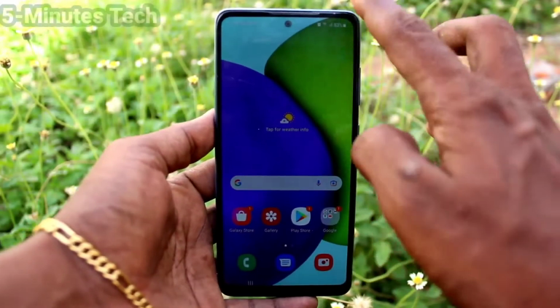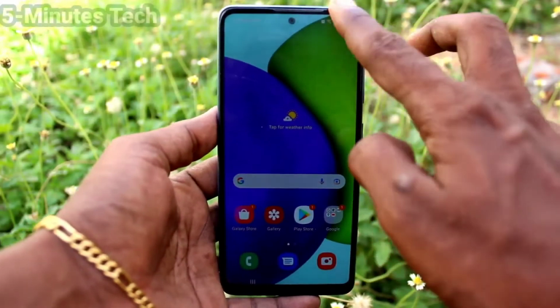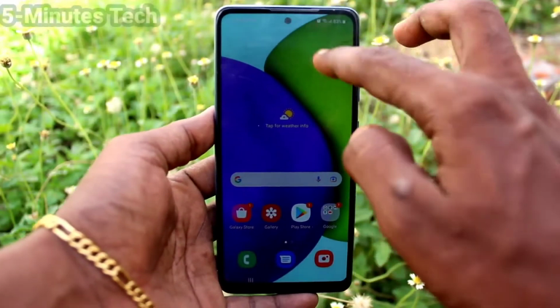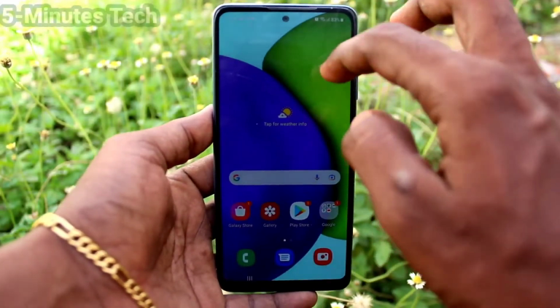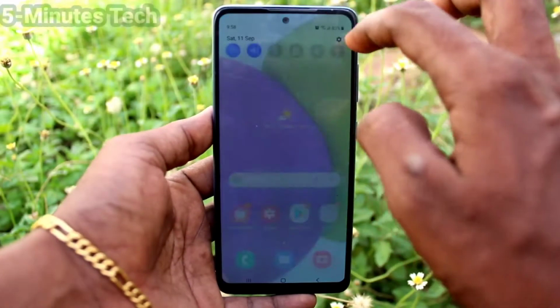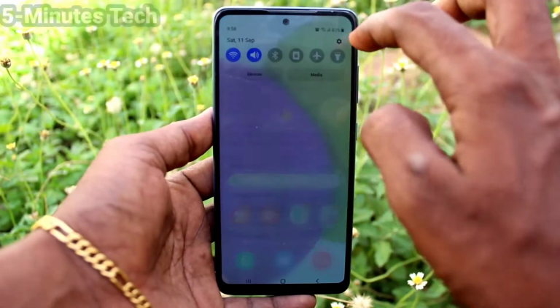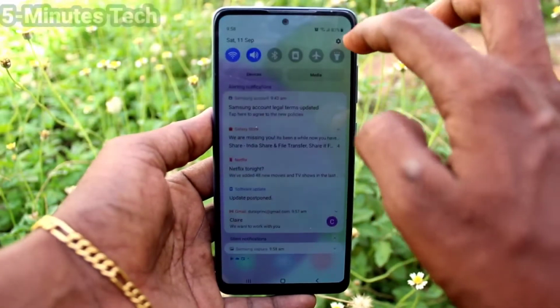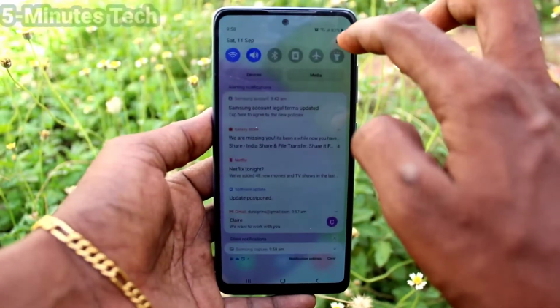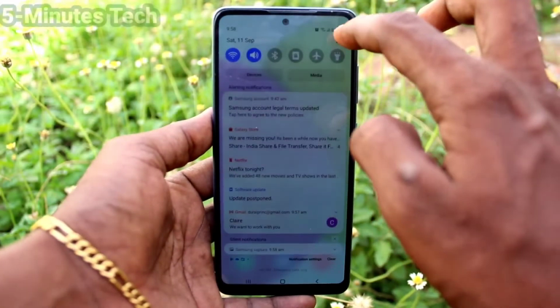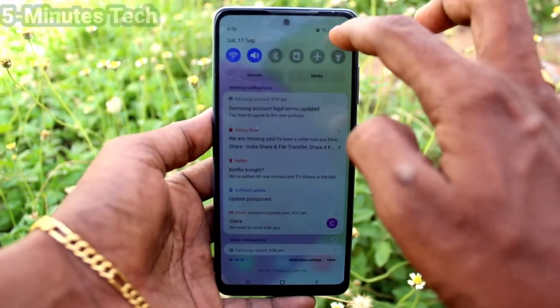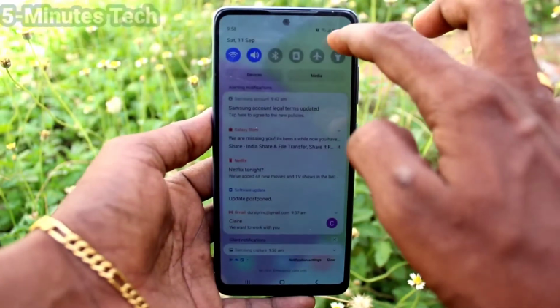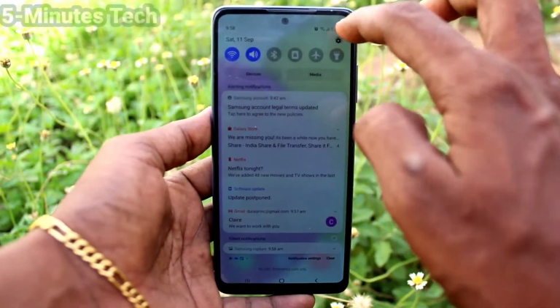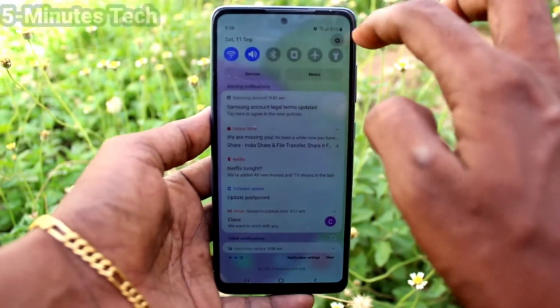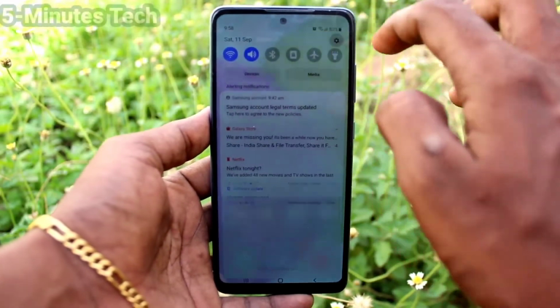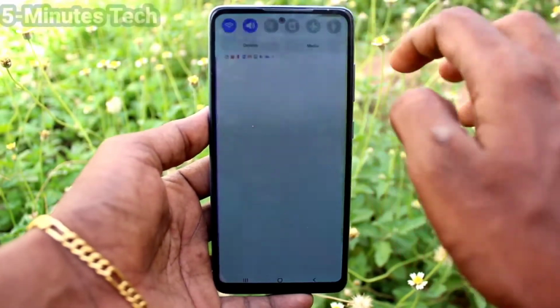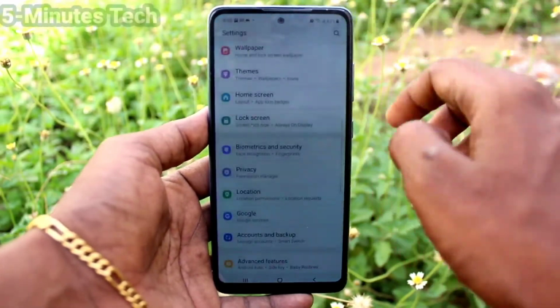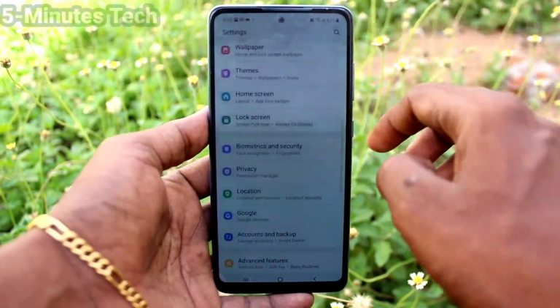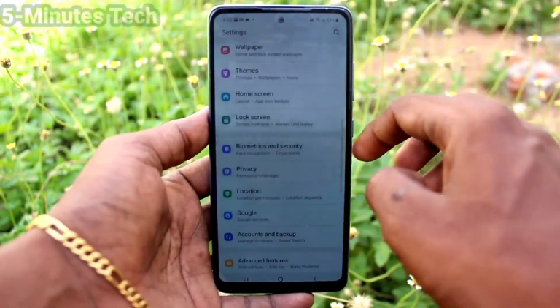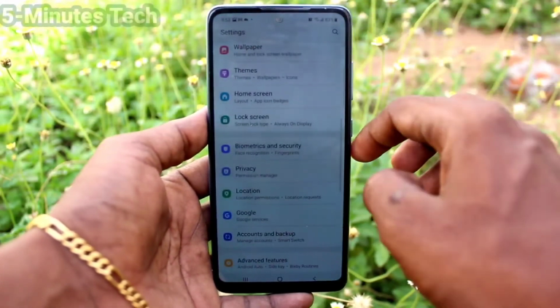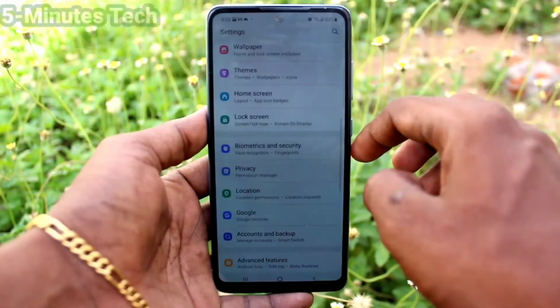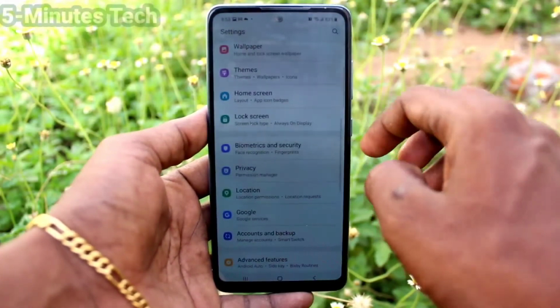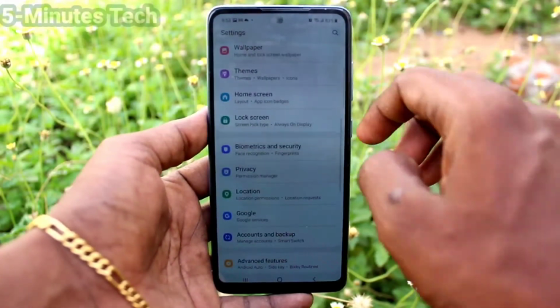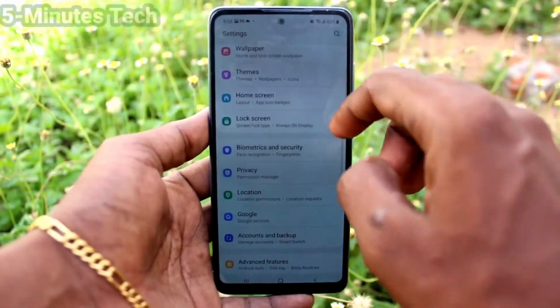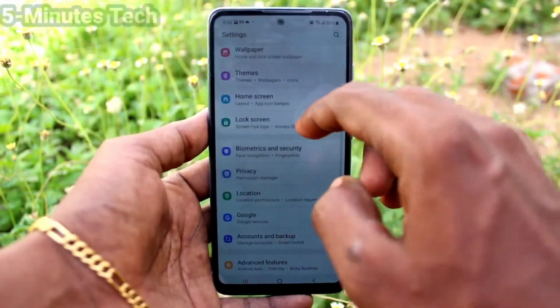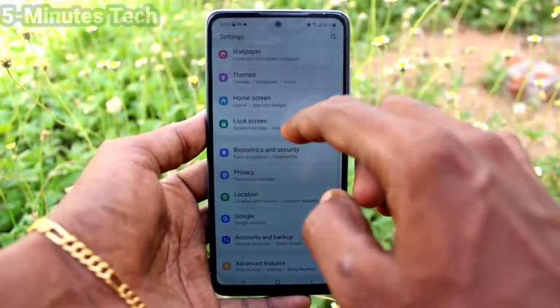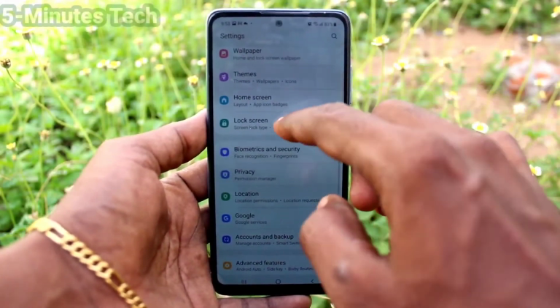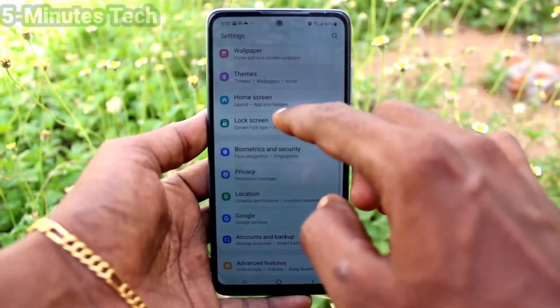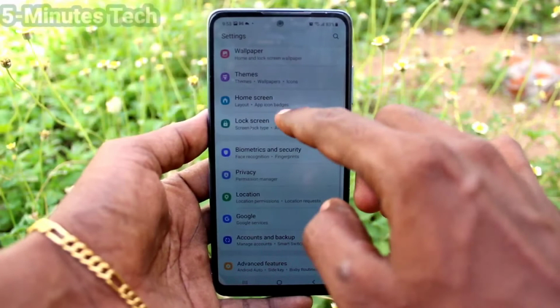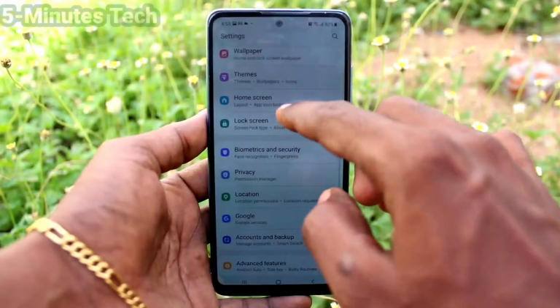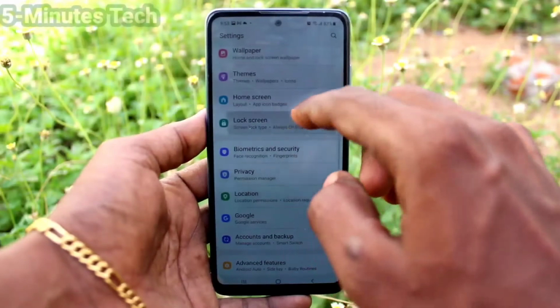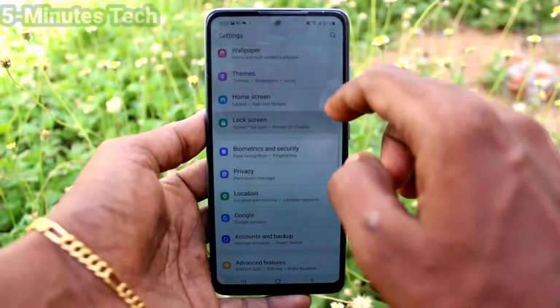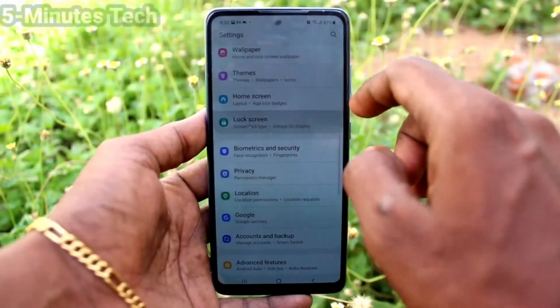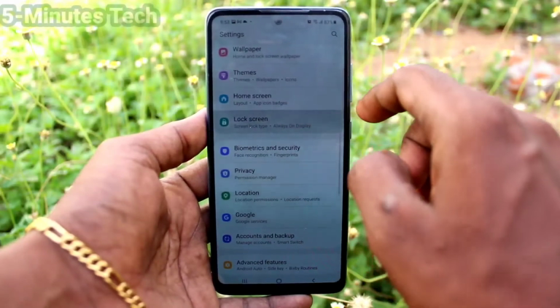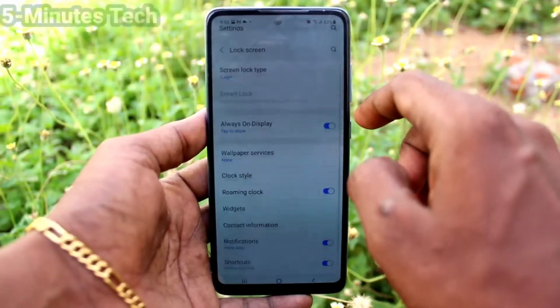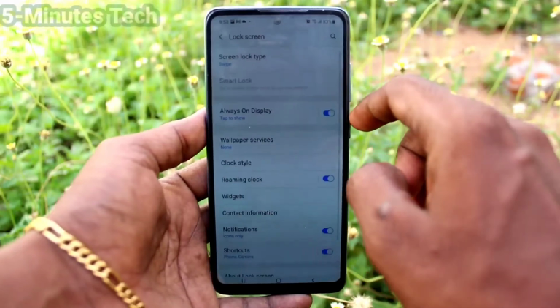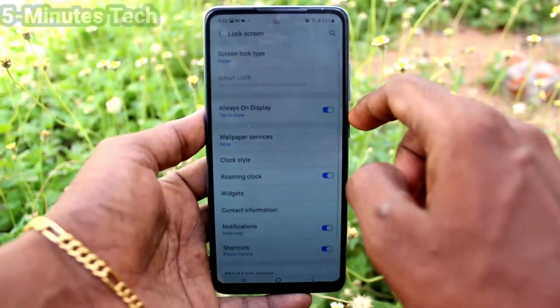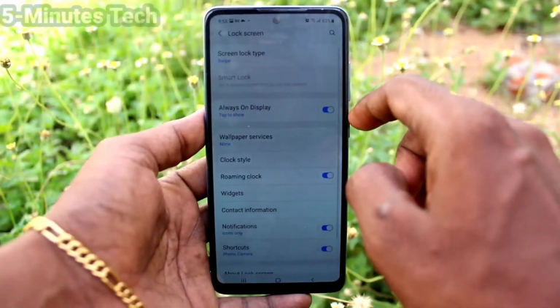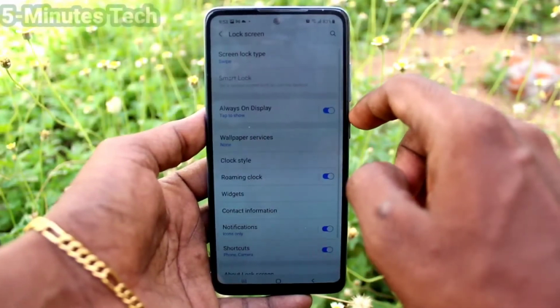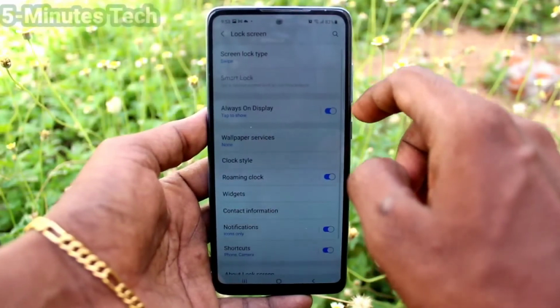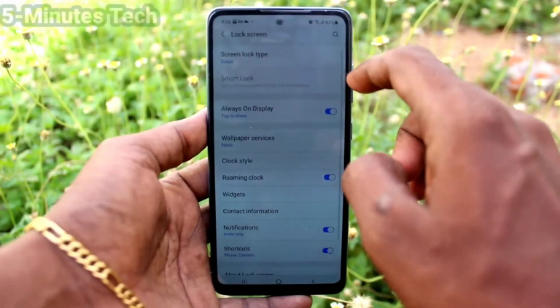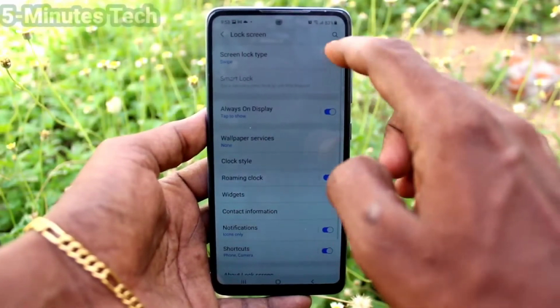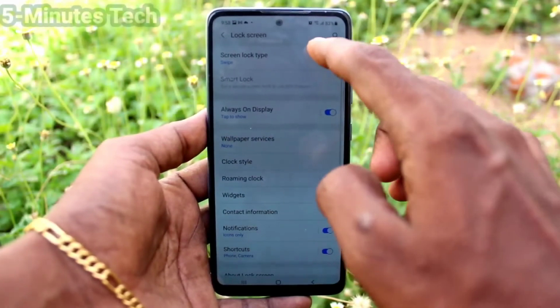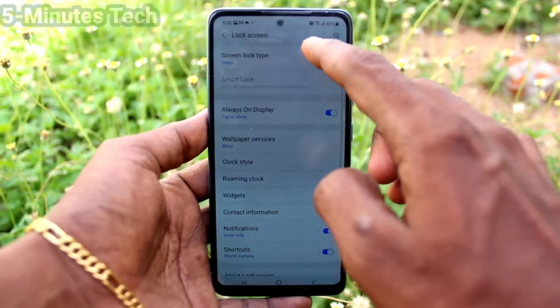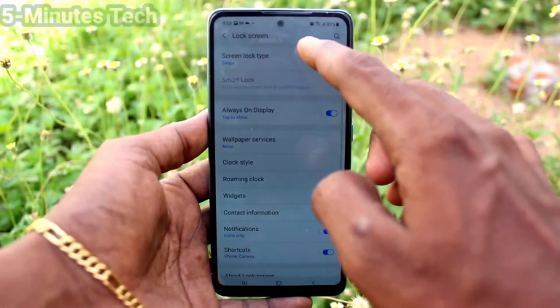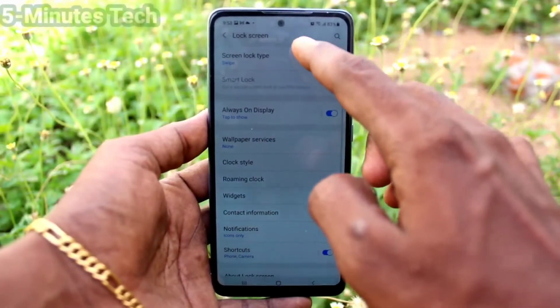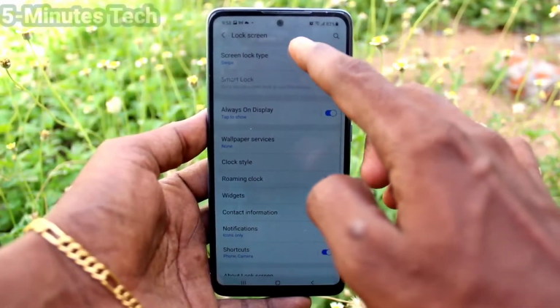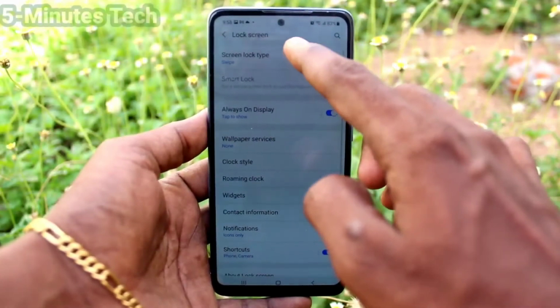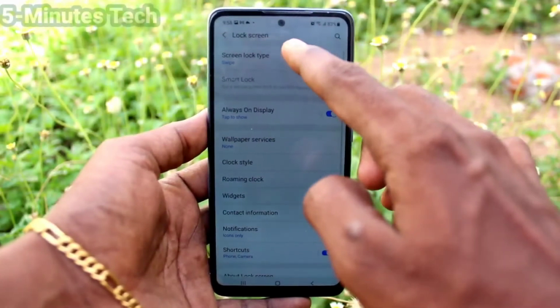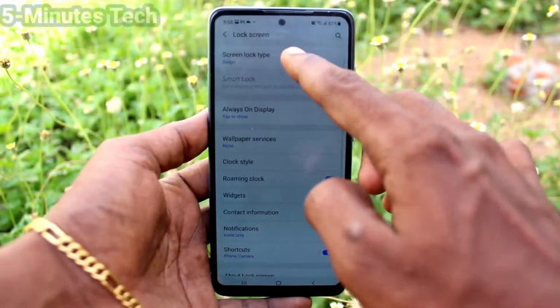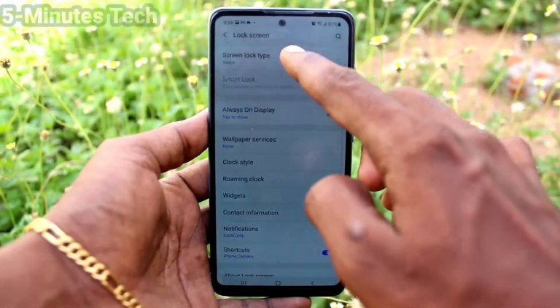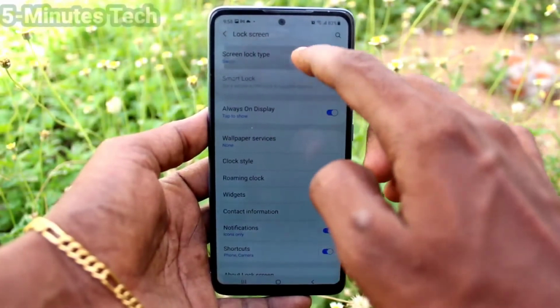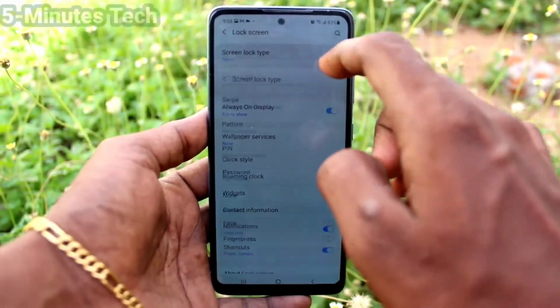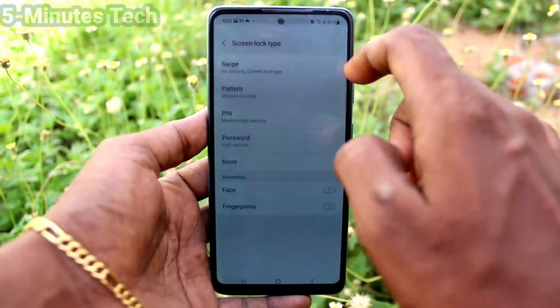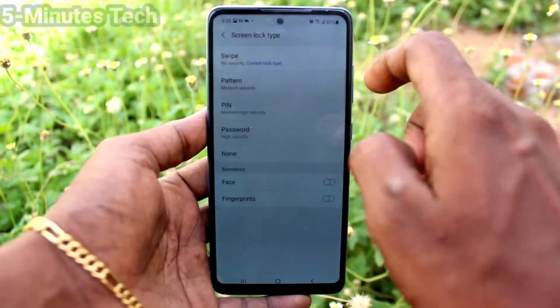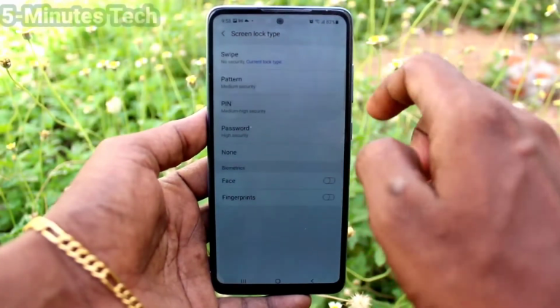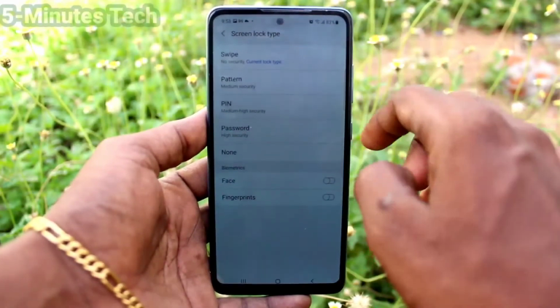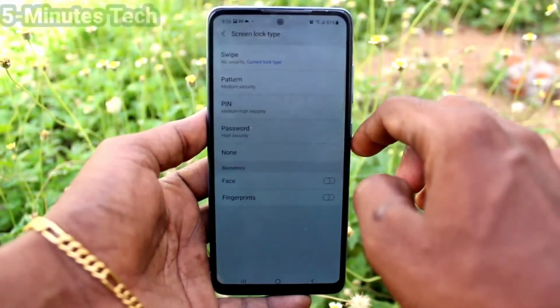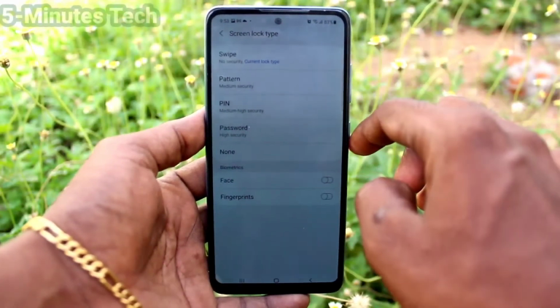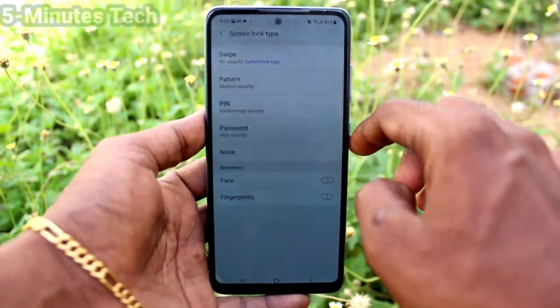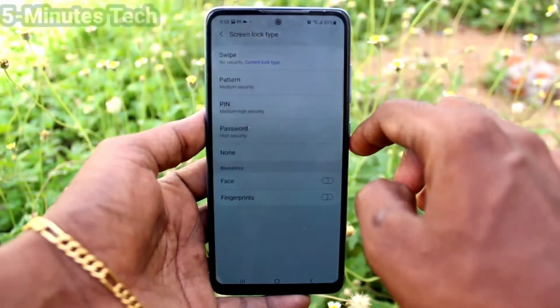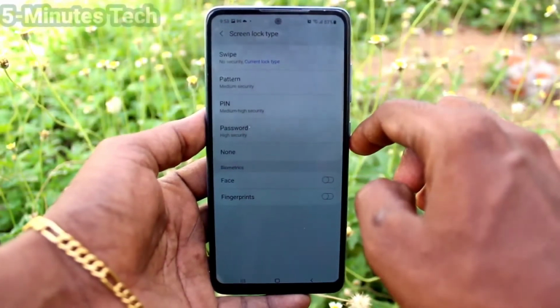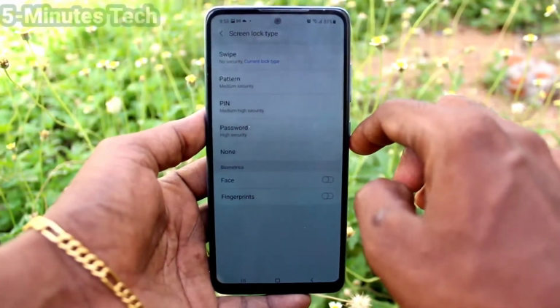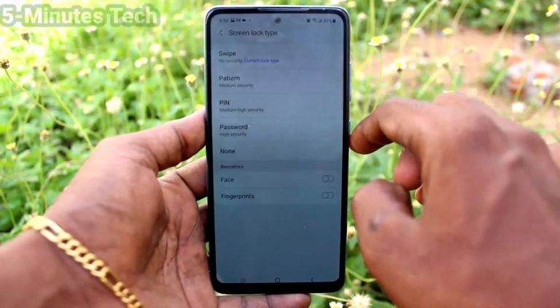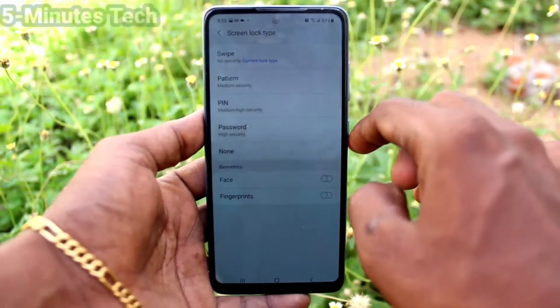First of all, in your phone go to the Settings. Now click on Lock Screen, and click on Screen Lock Type.